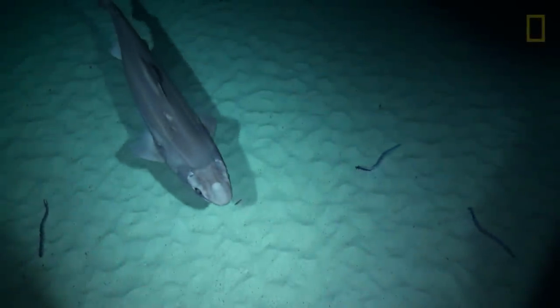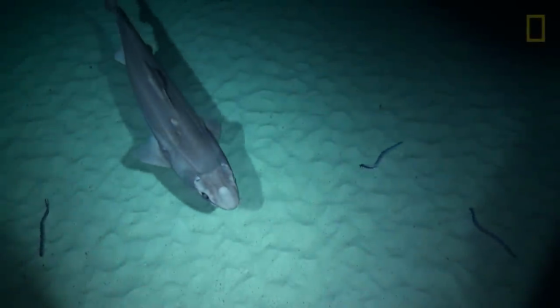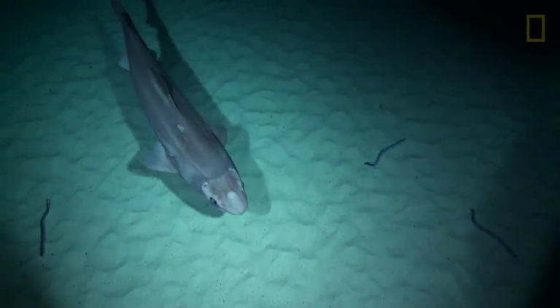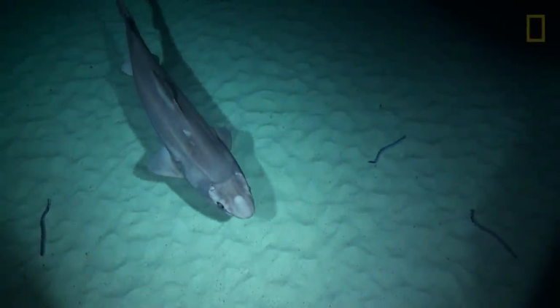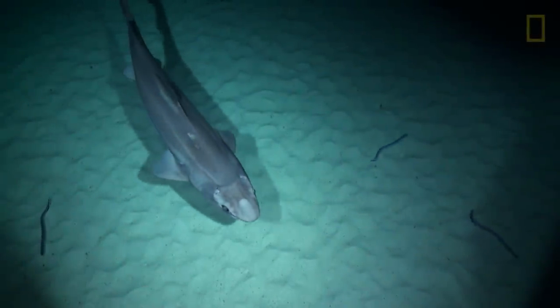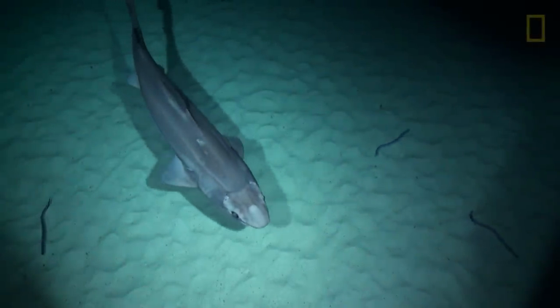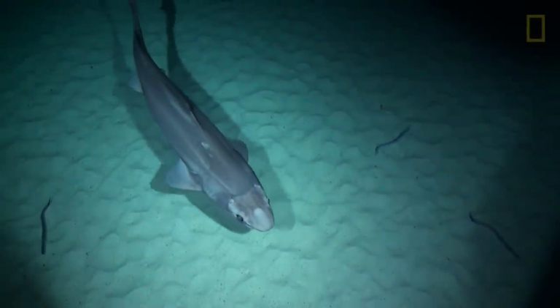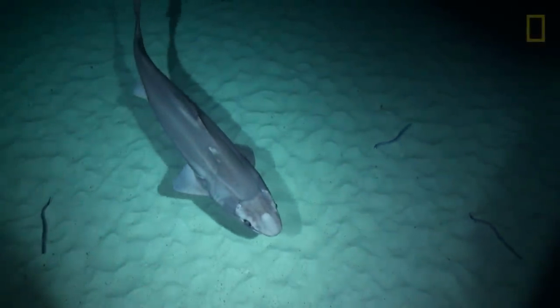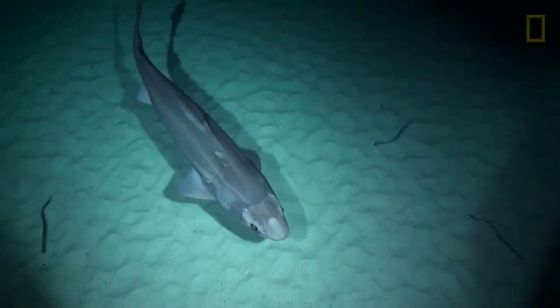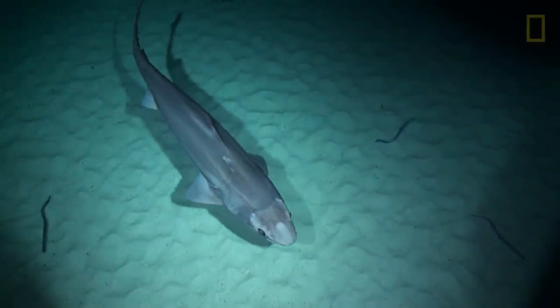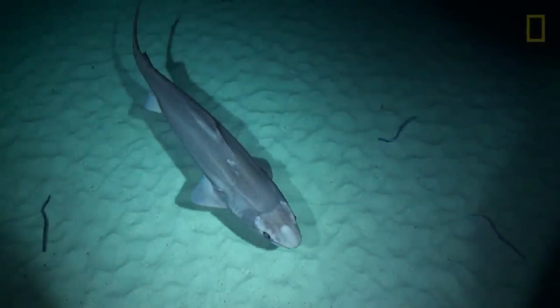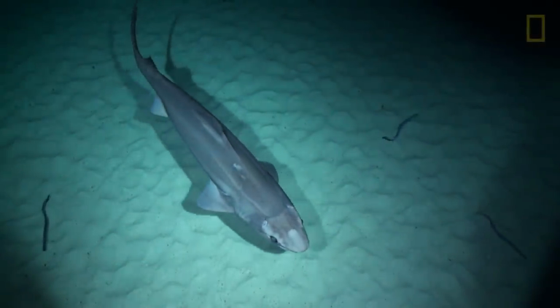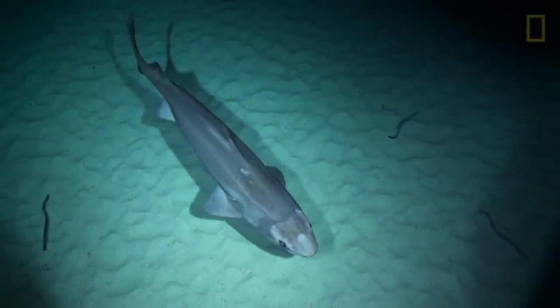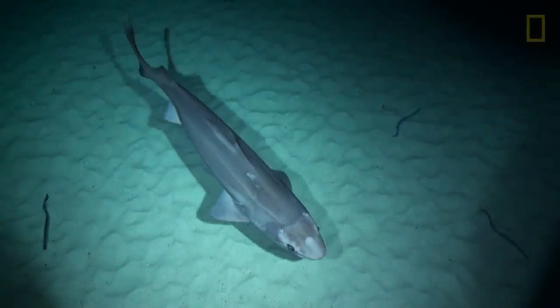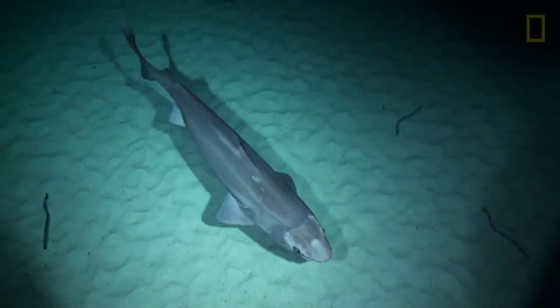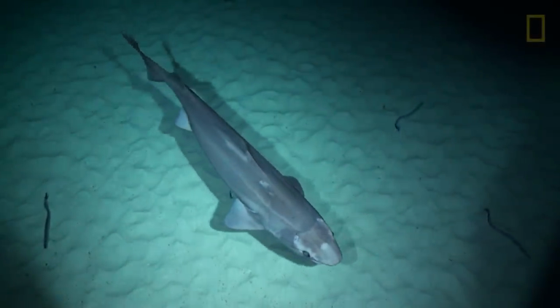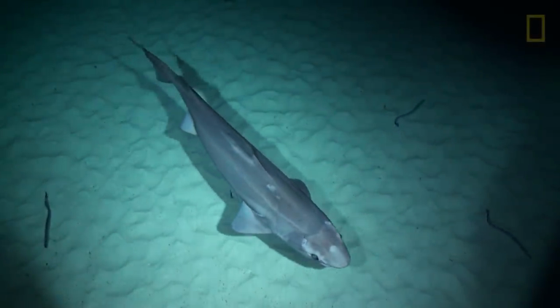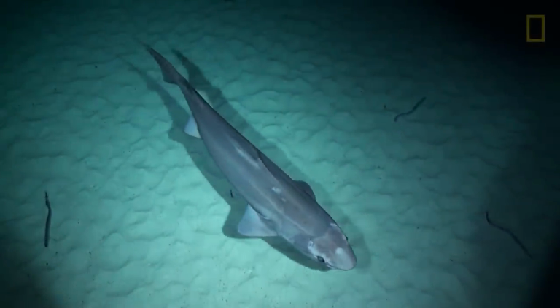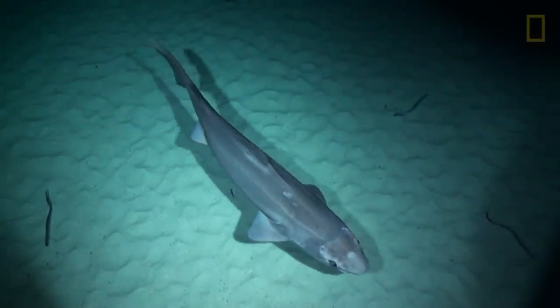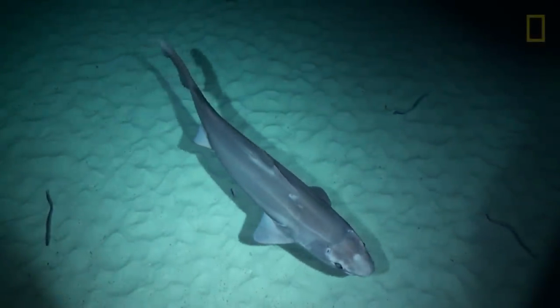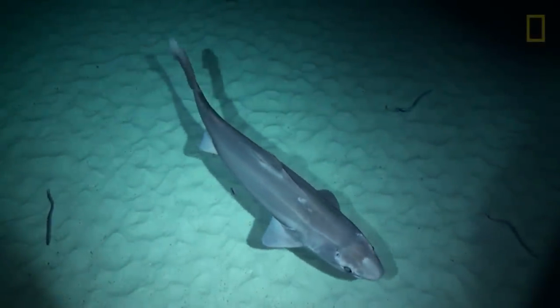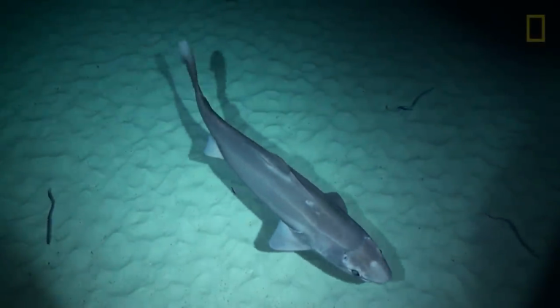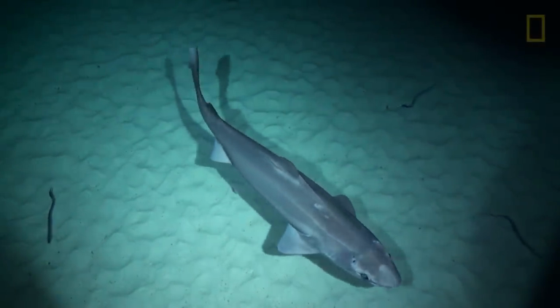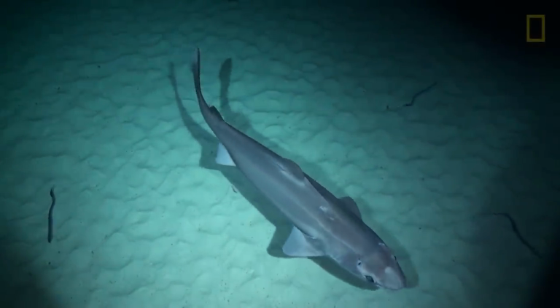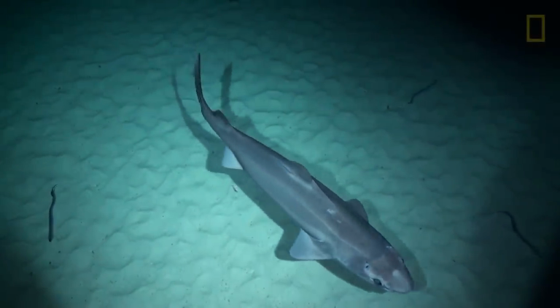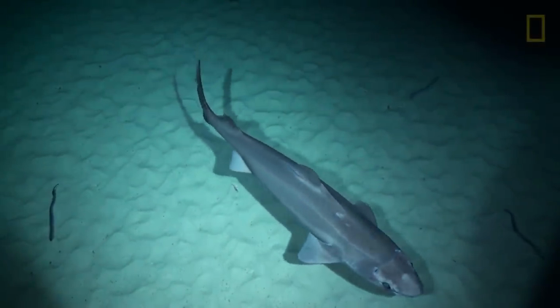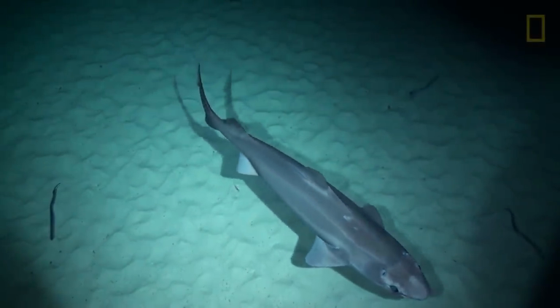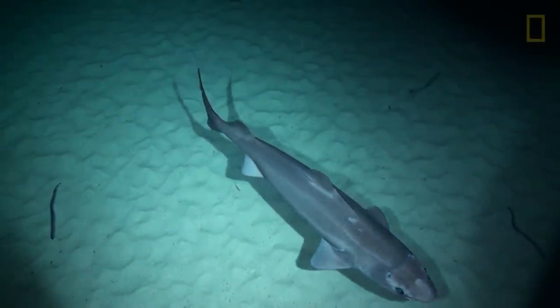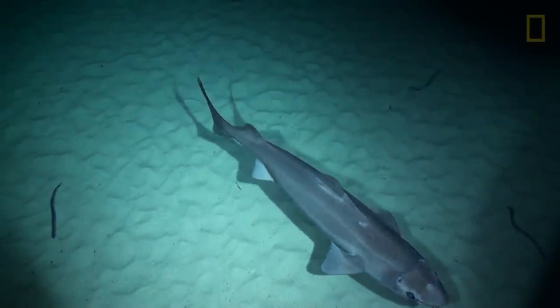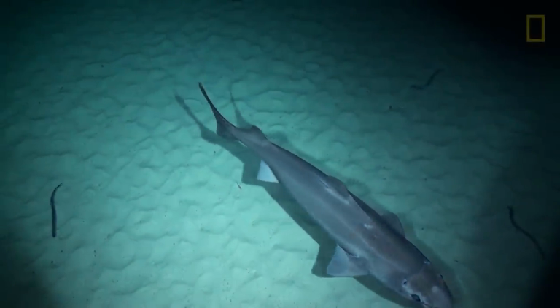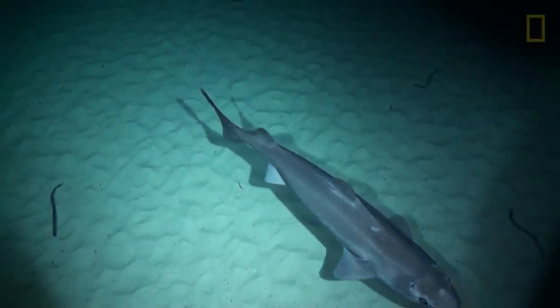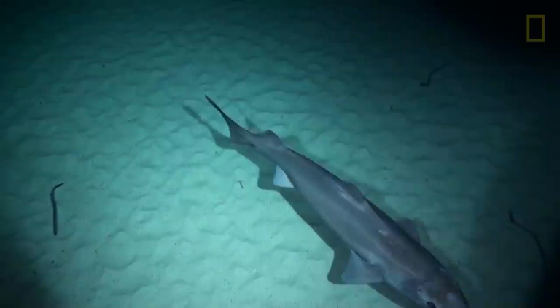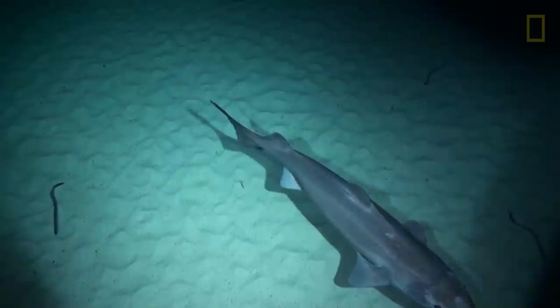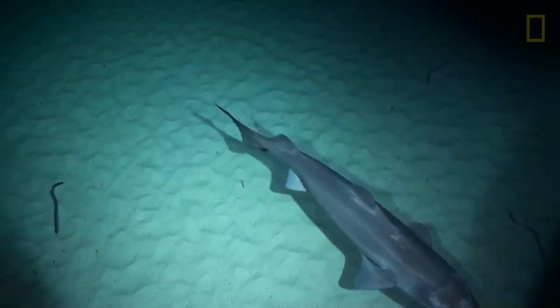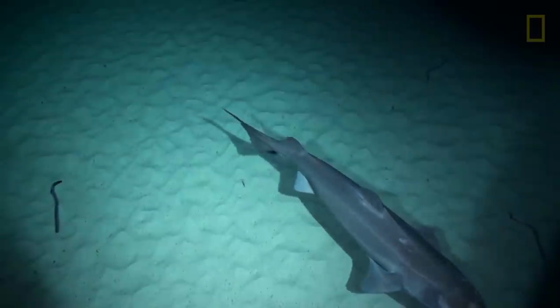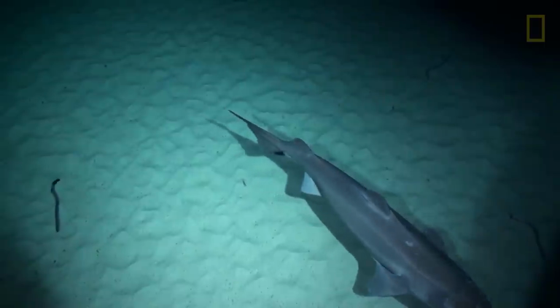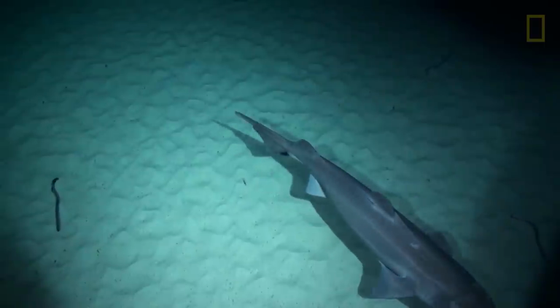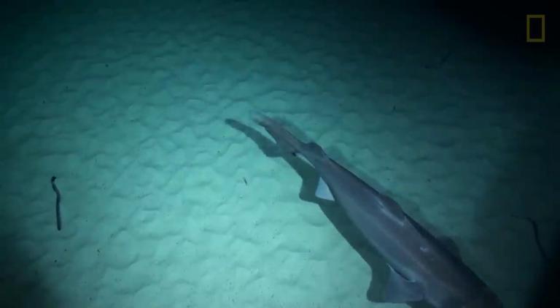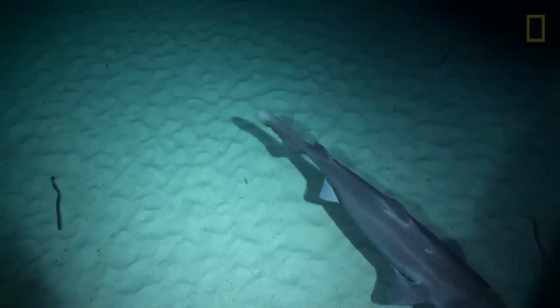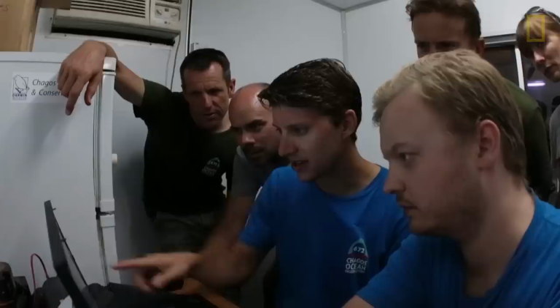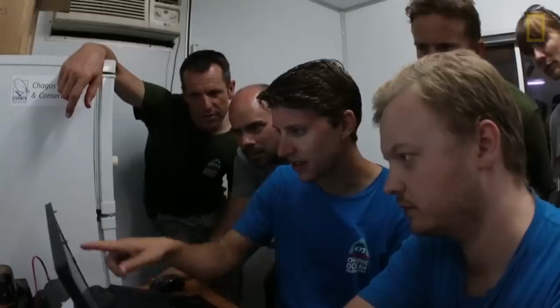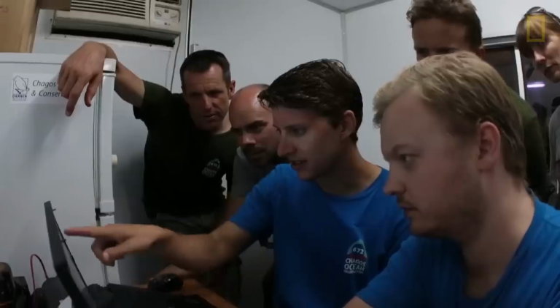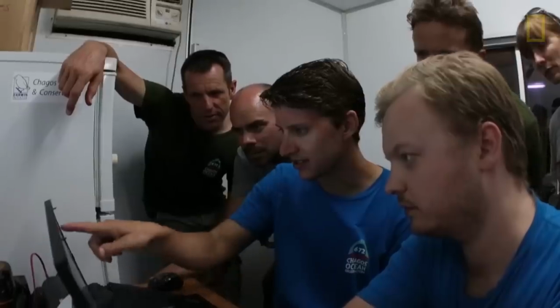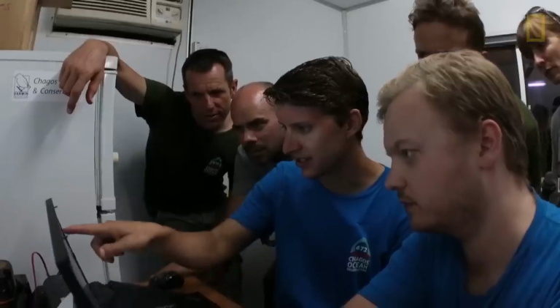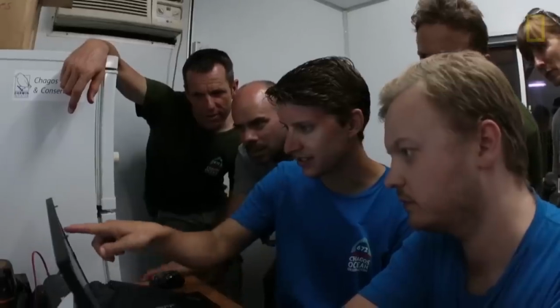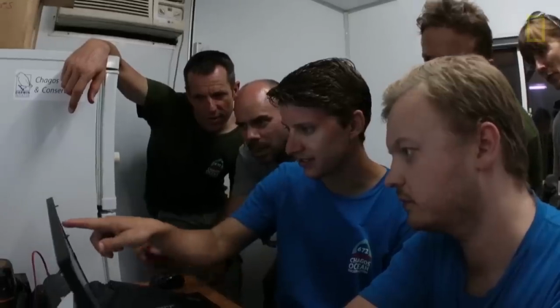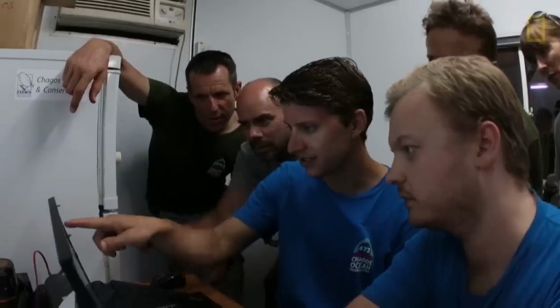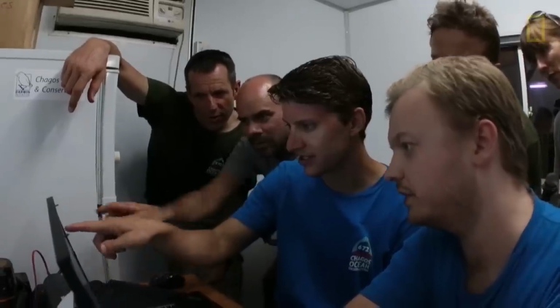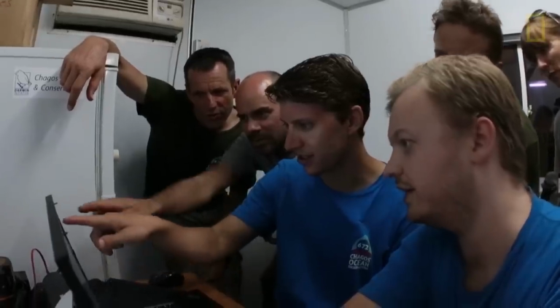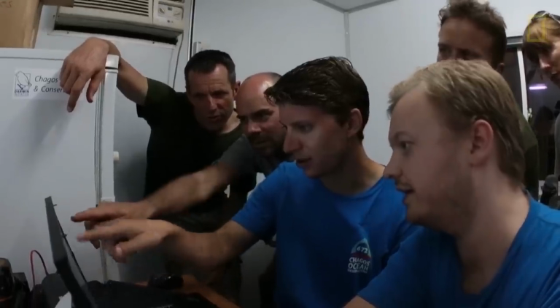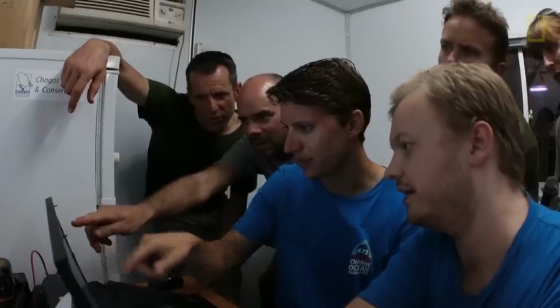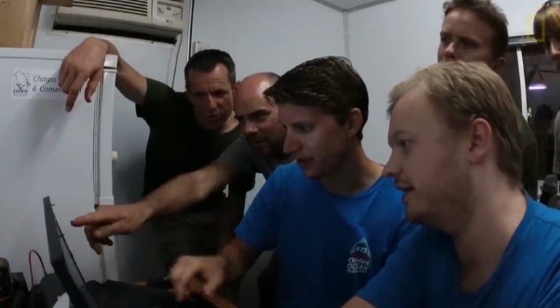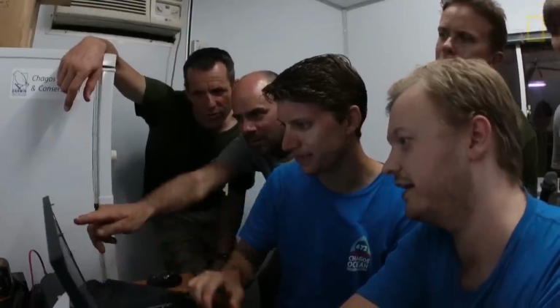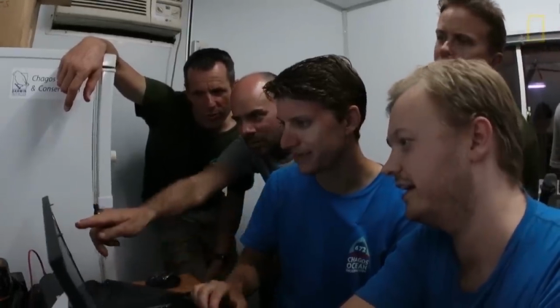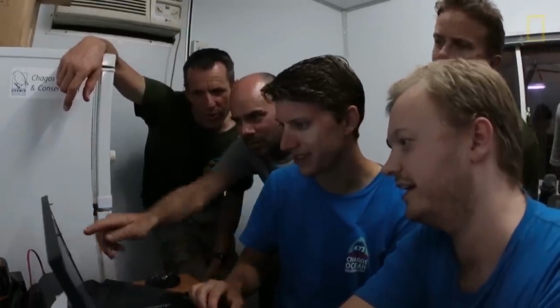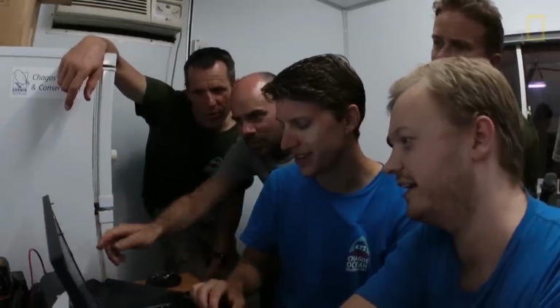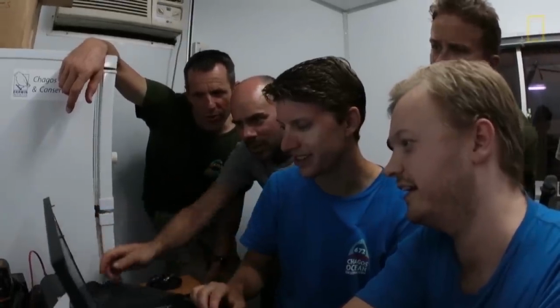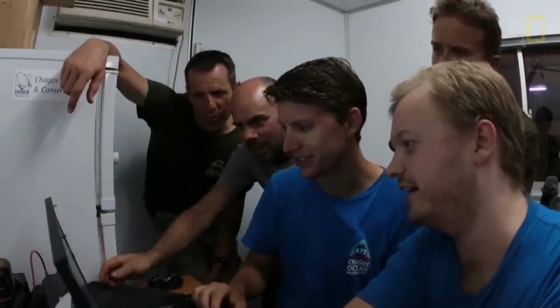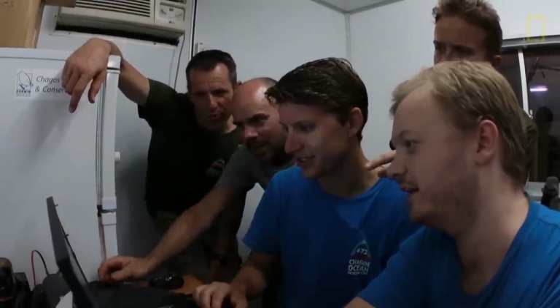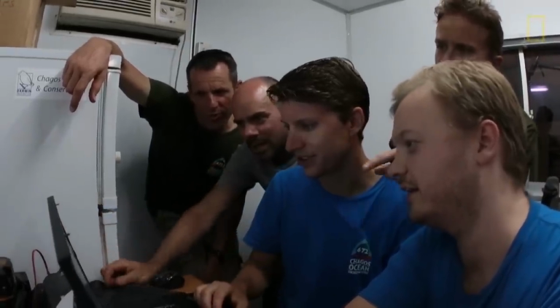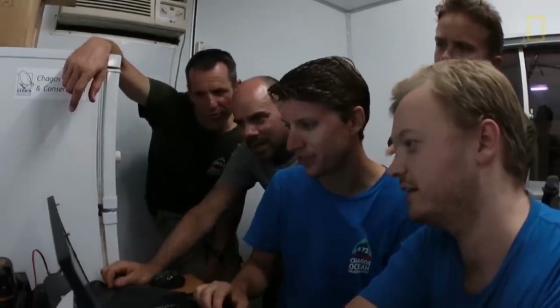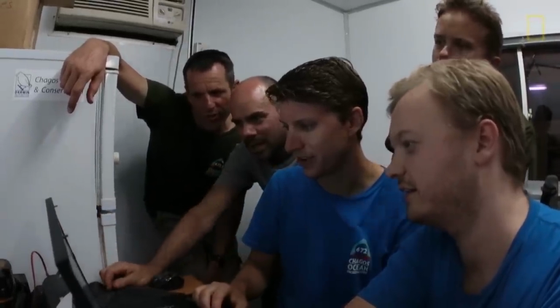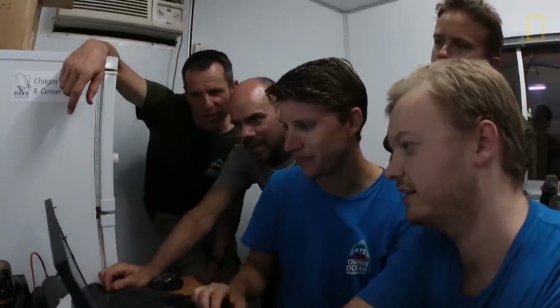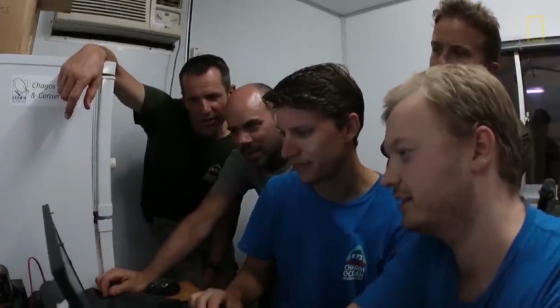Do you have any idea of what kind of shark you might pick? It's a cobra shark. Oh, right. Yeah, you can see it. Oh, there it is.